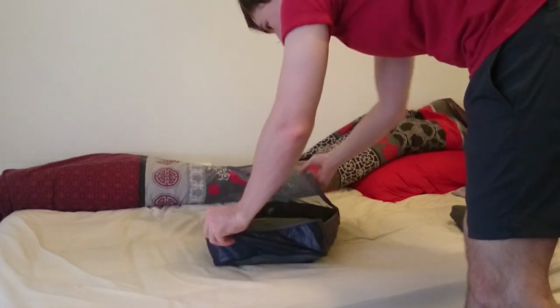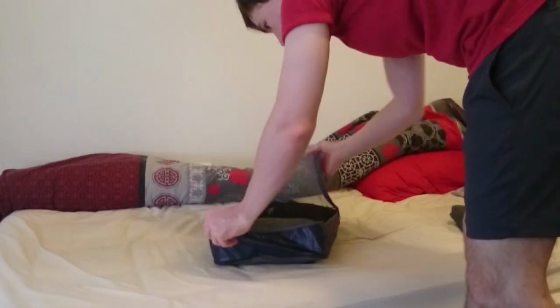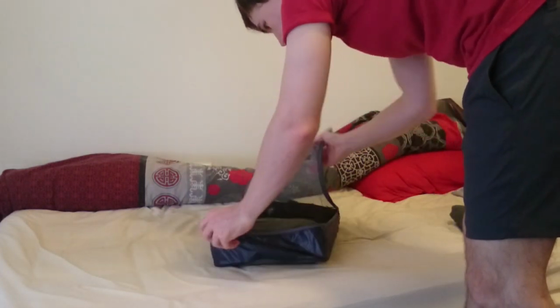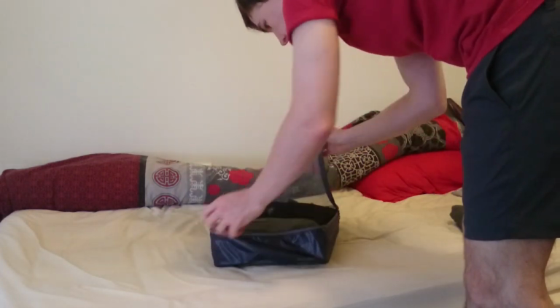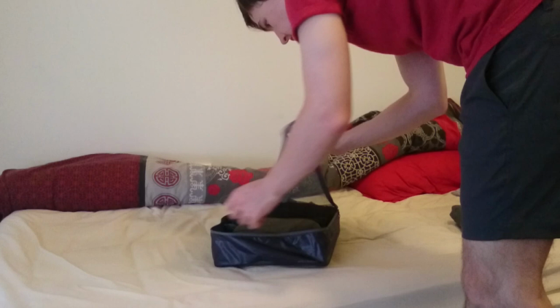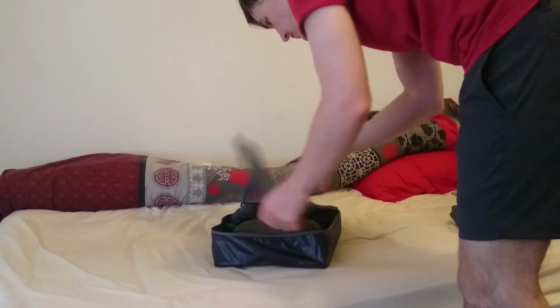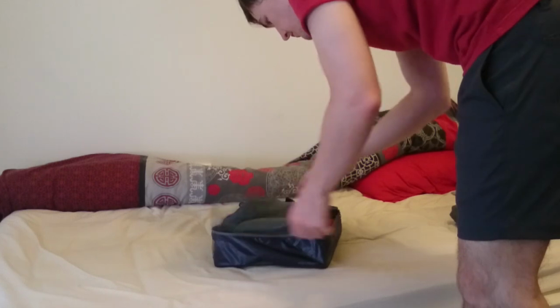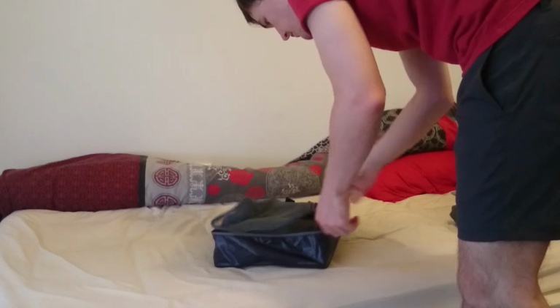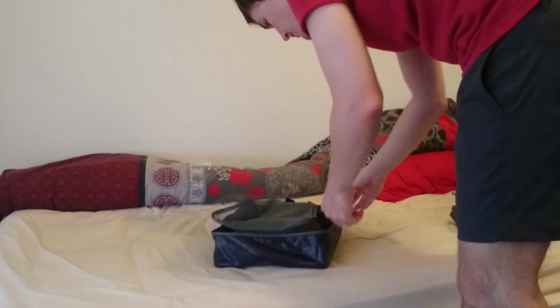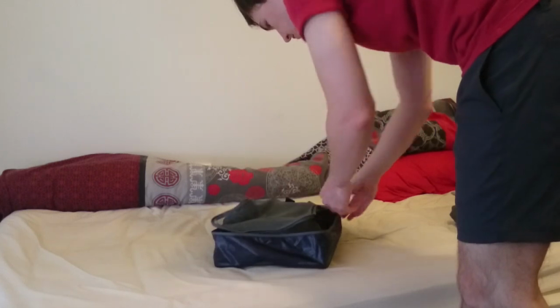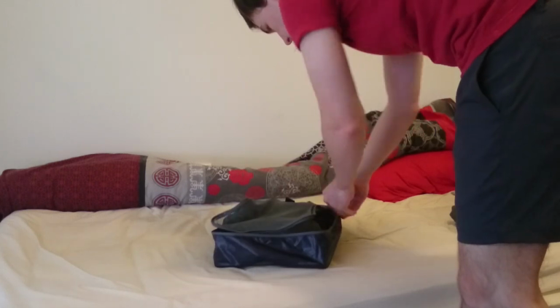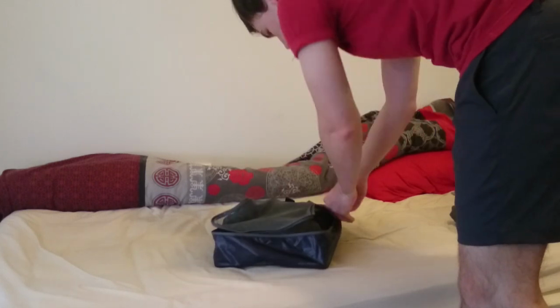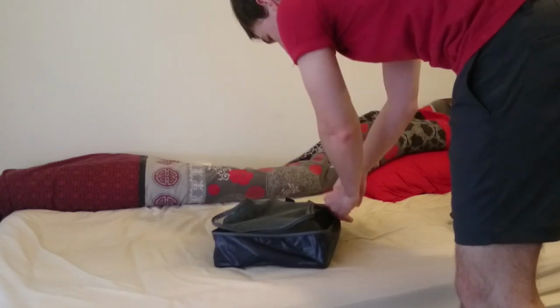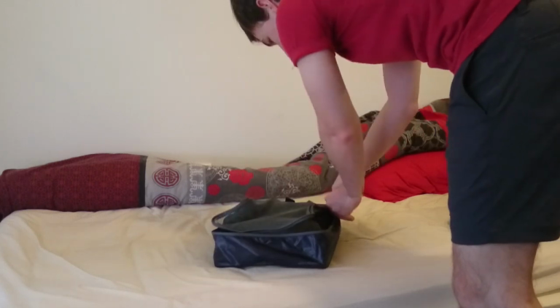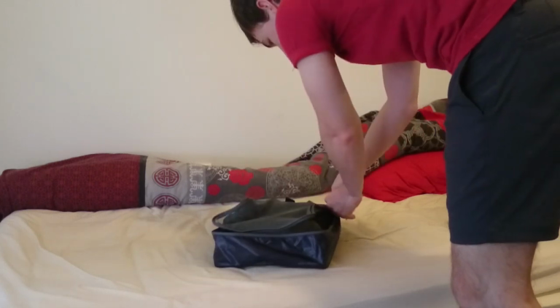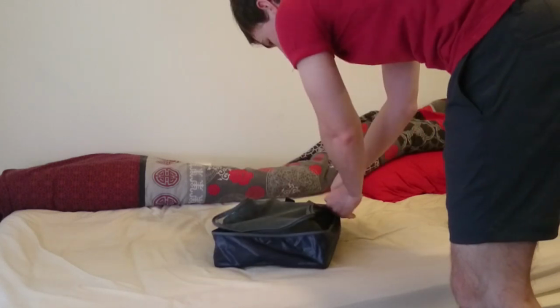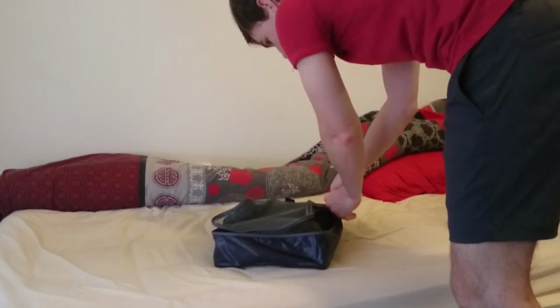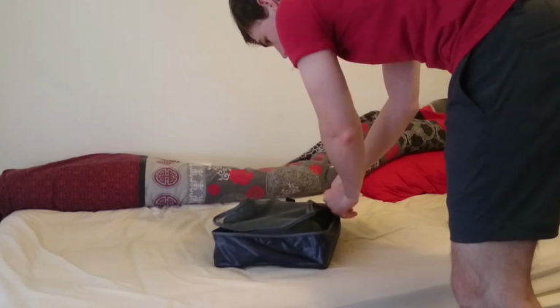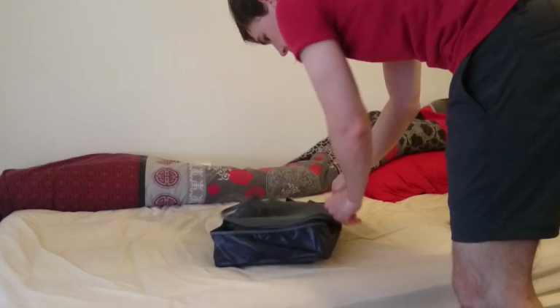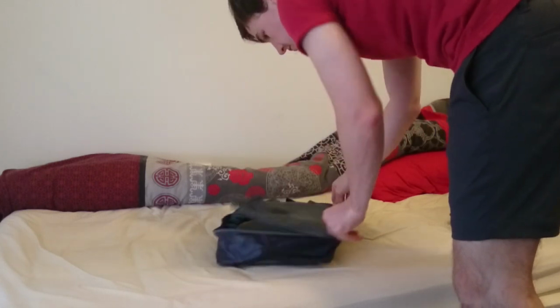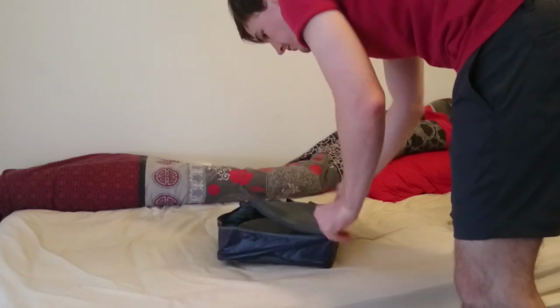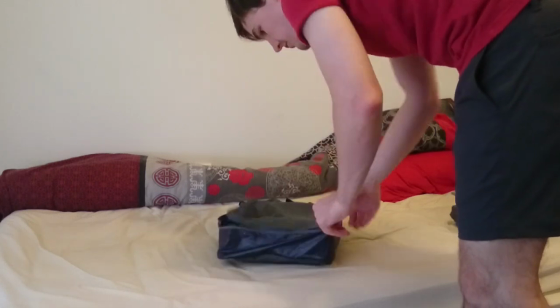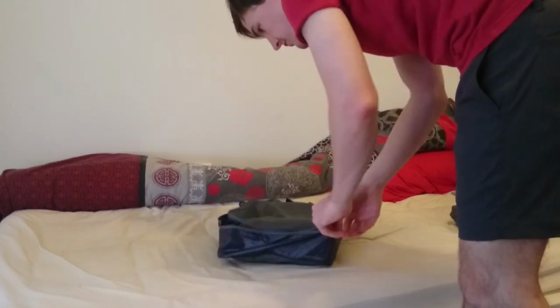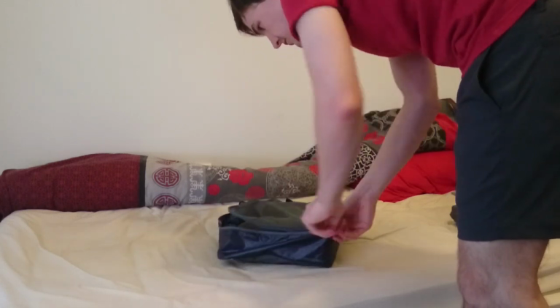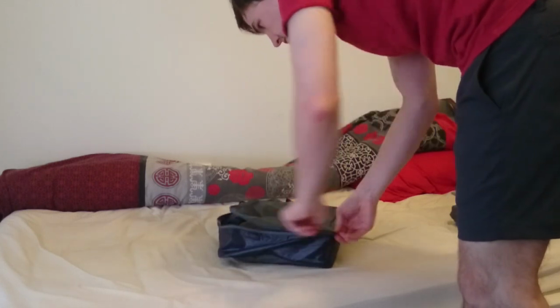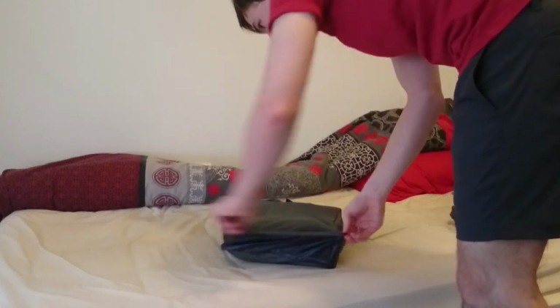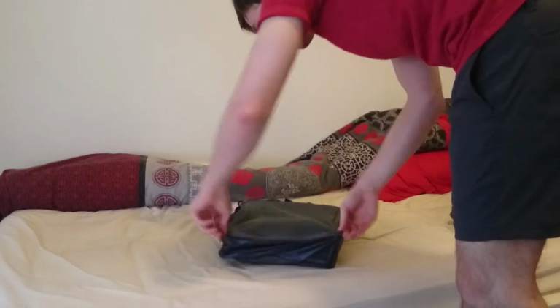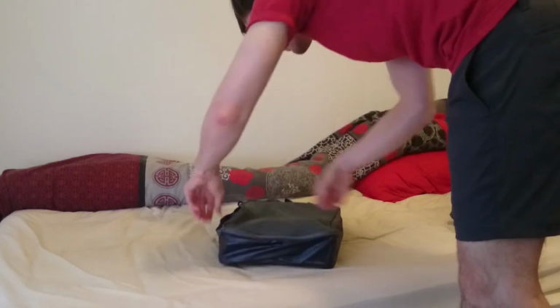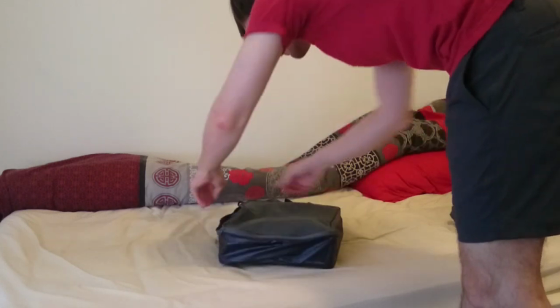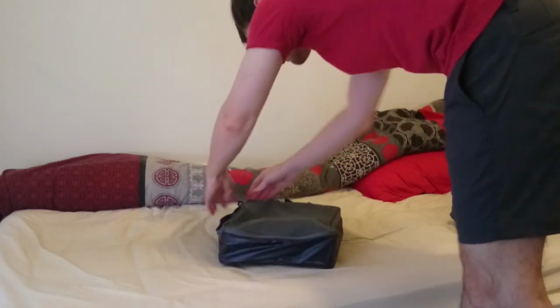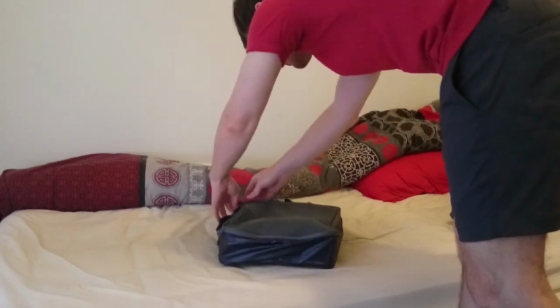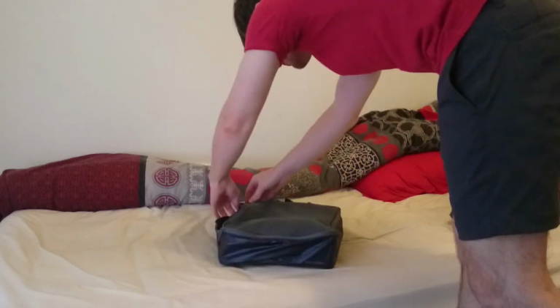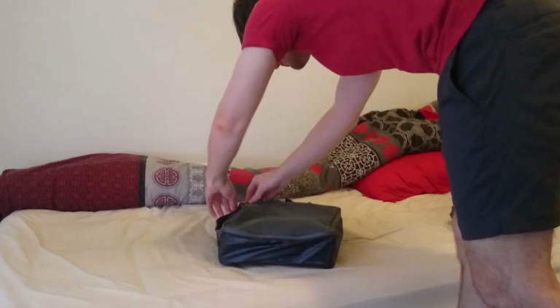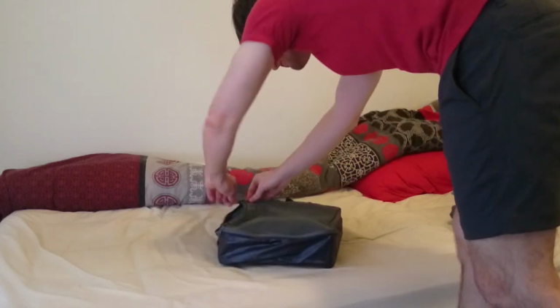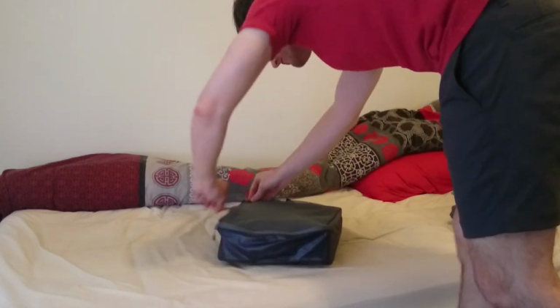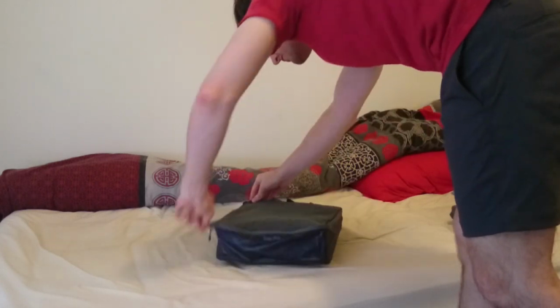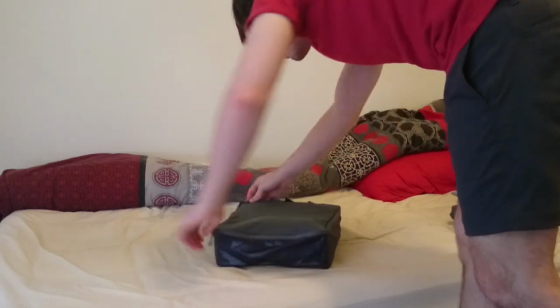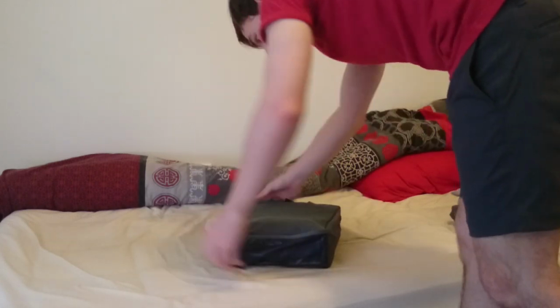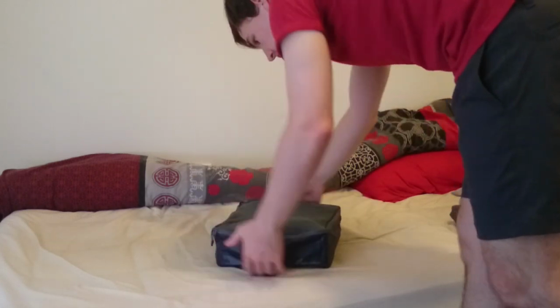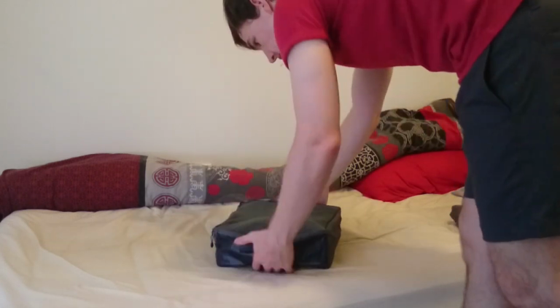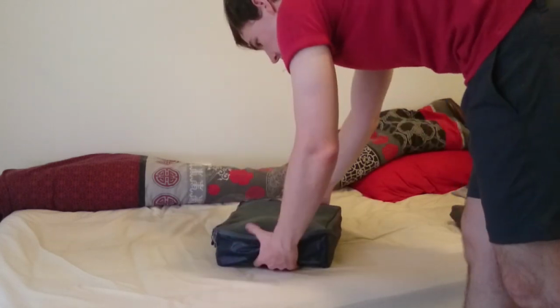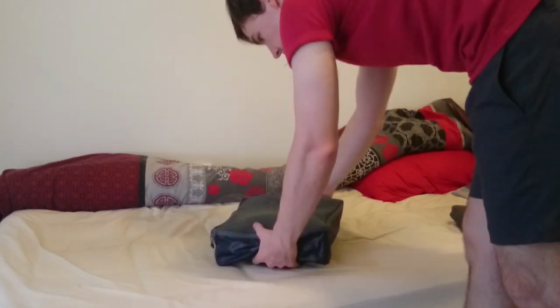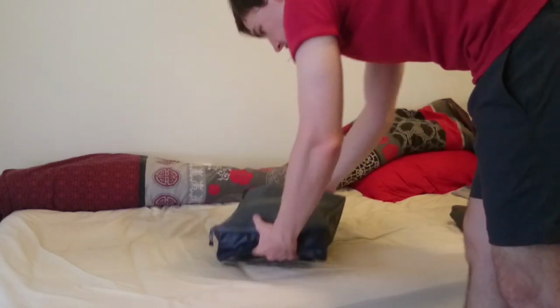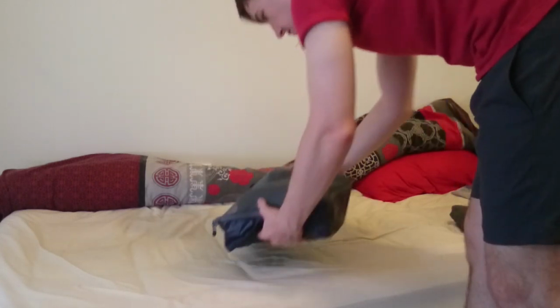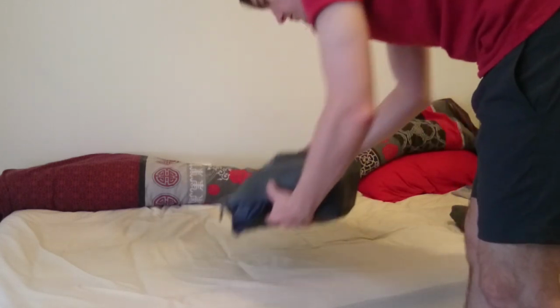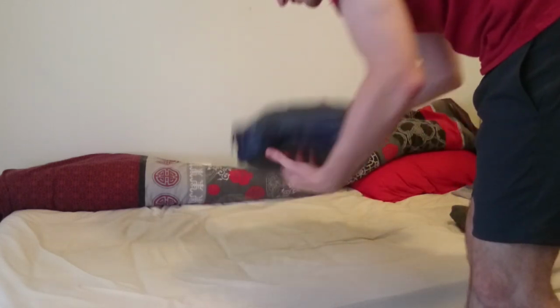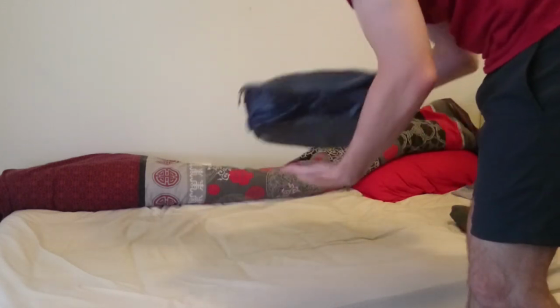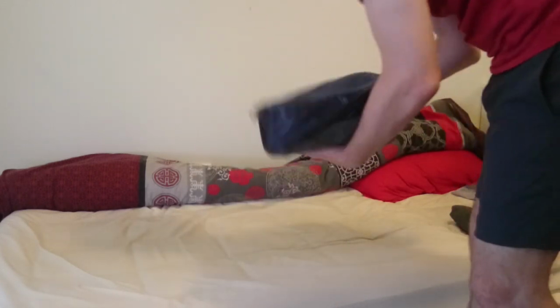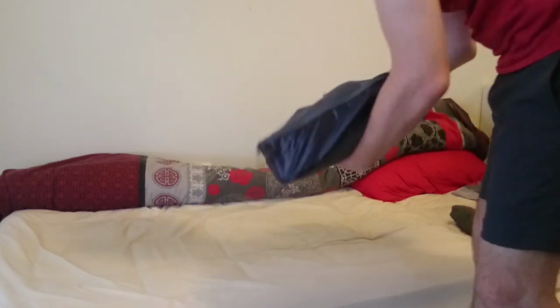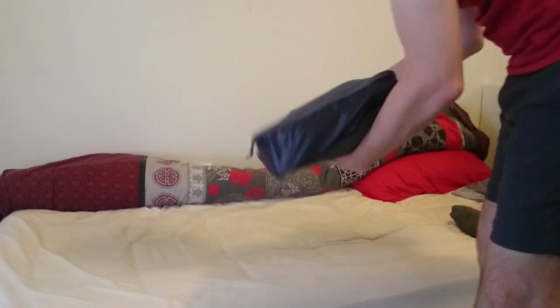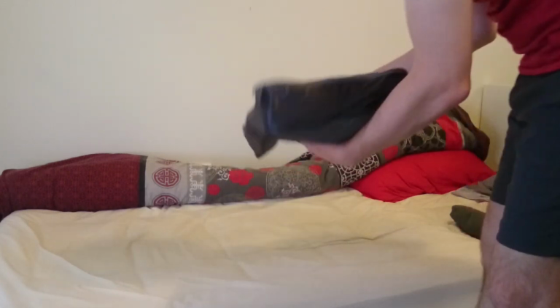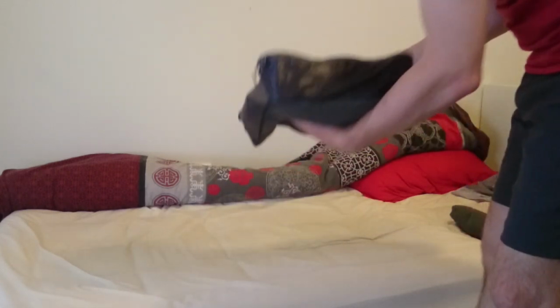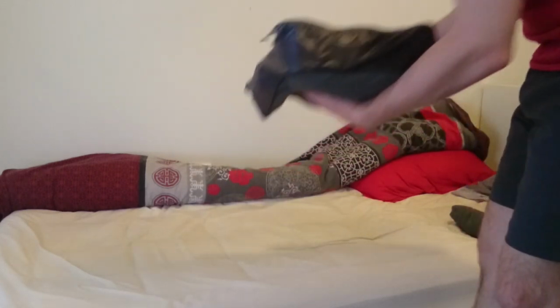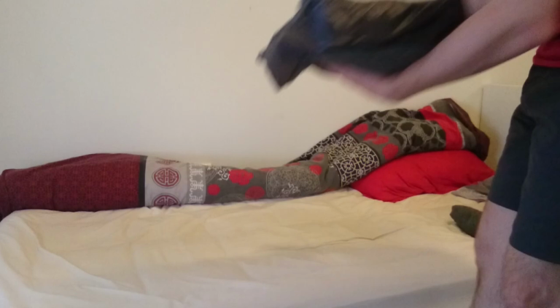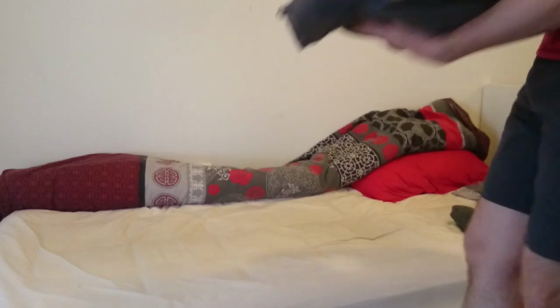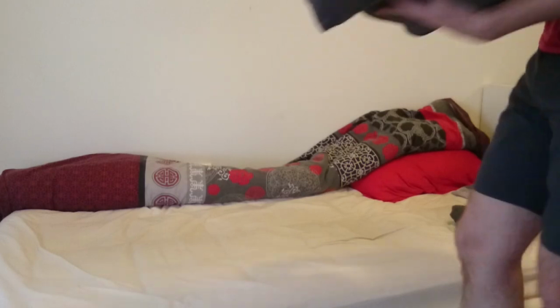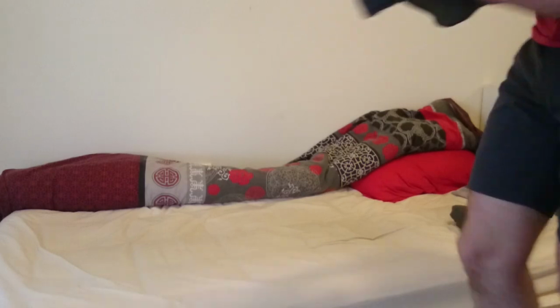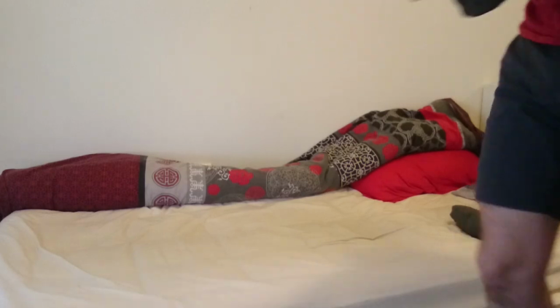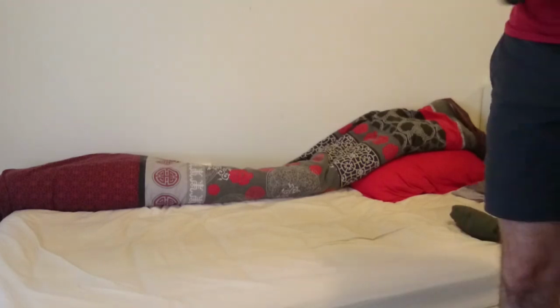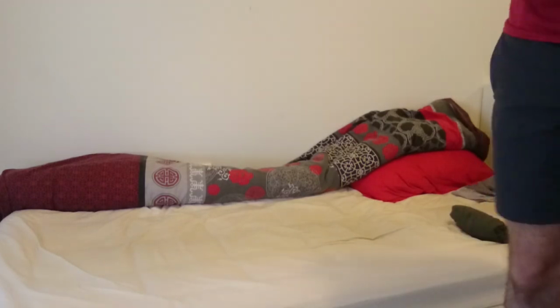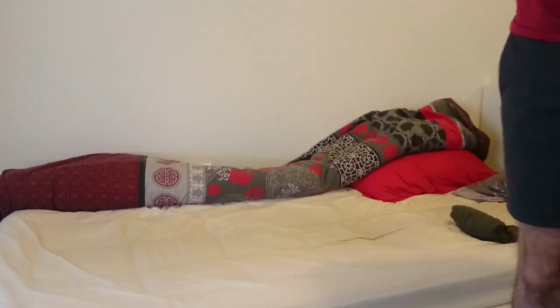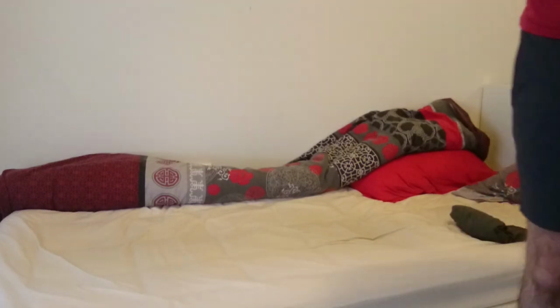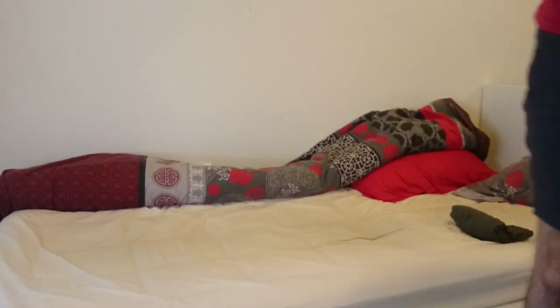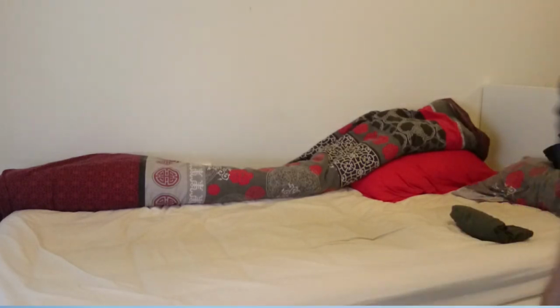So that's it — a basic quick look at layering your clothes for winter travel. Thanks very much for watching and be sure to check out my other videos.